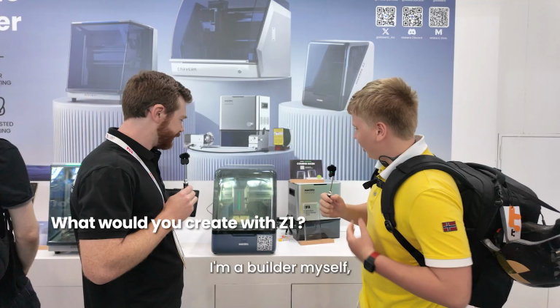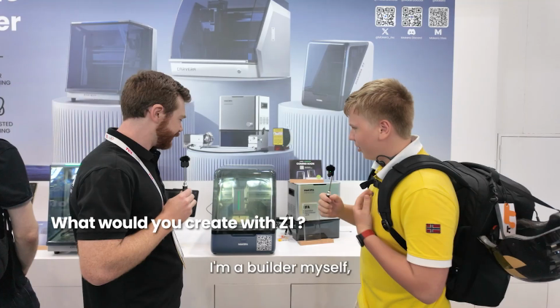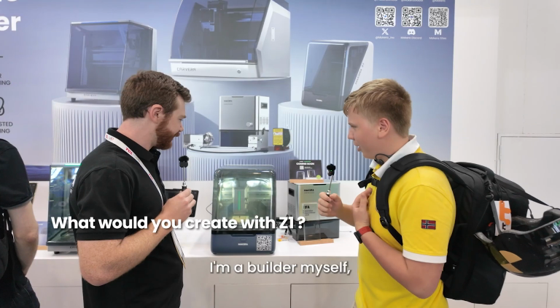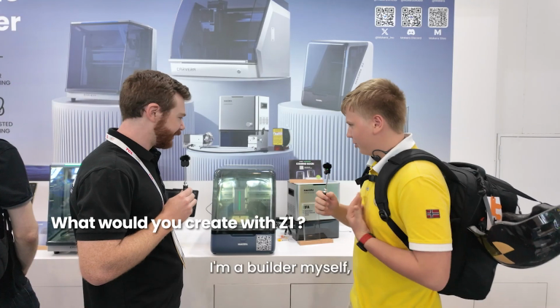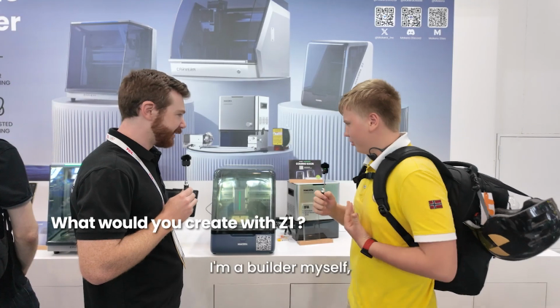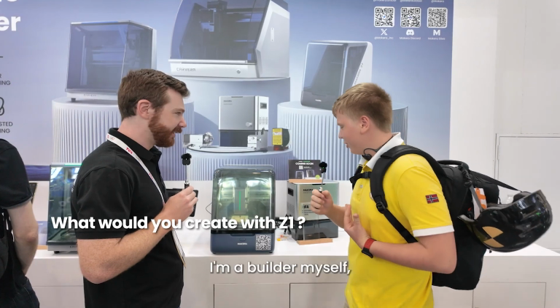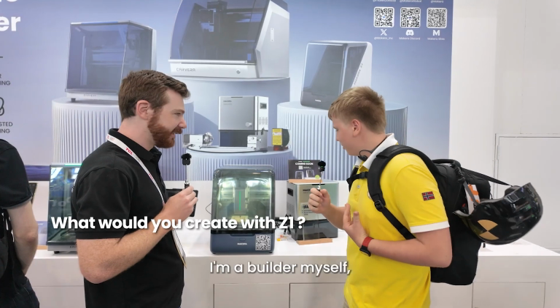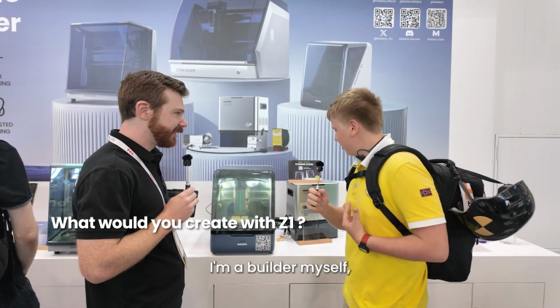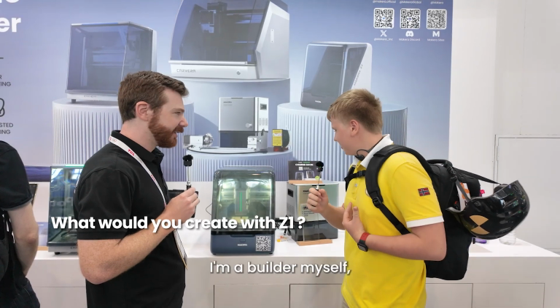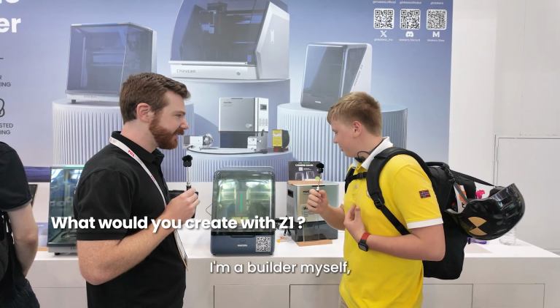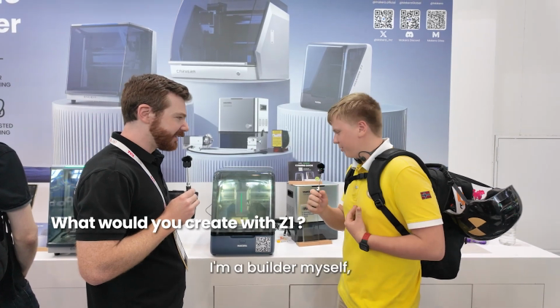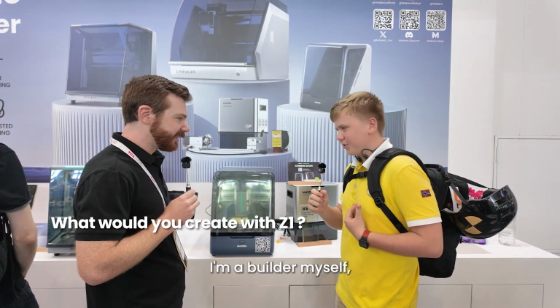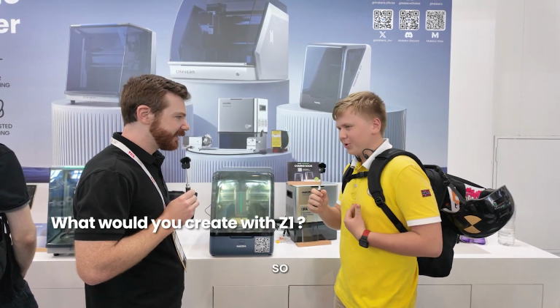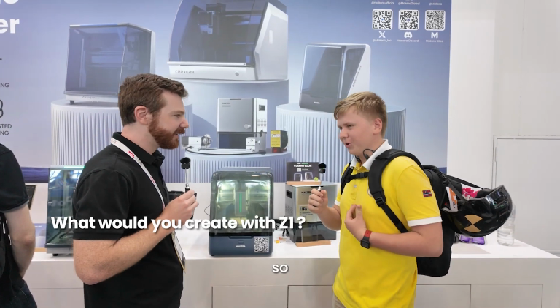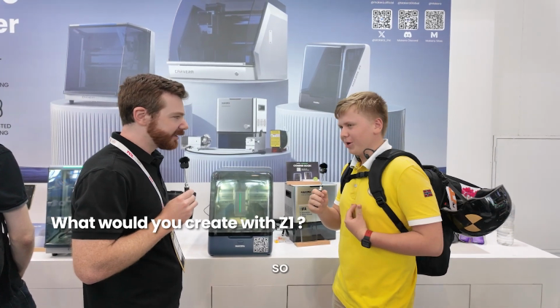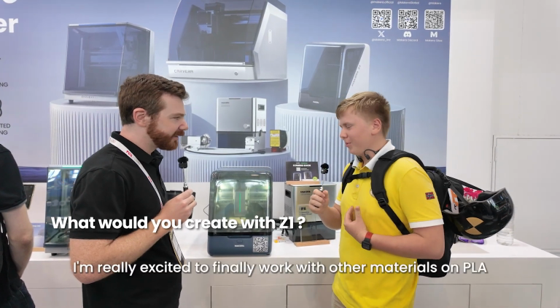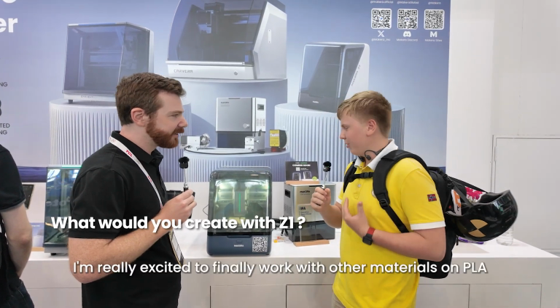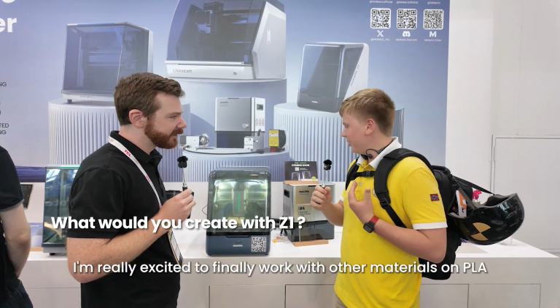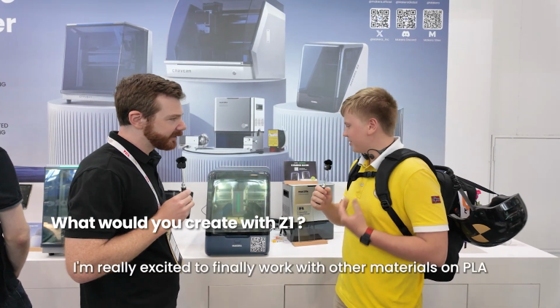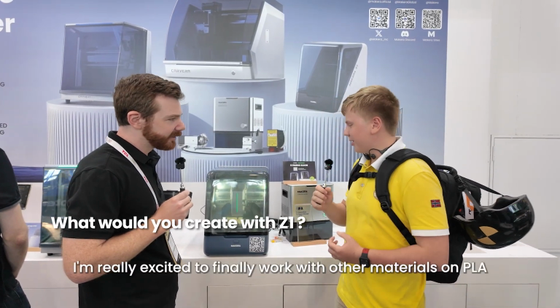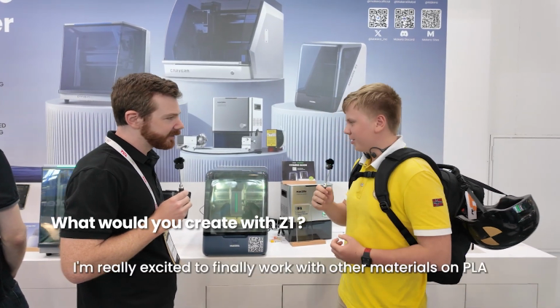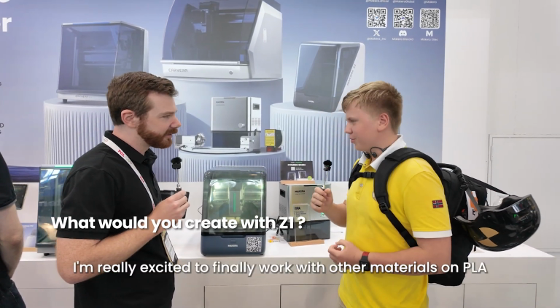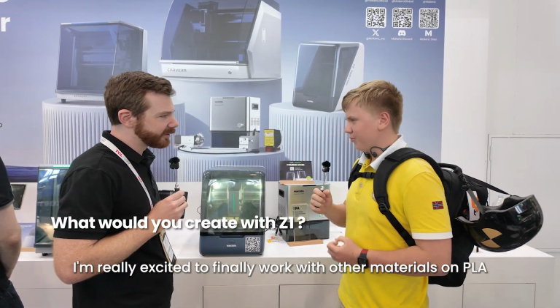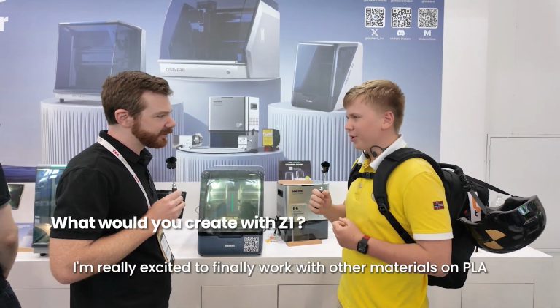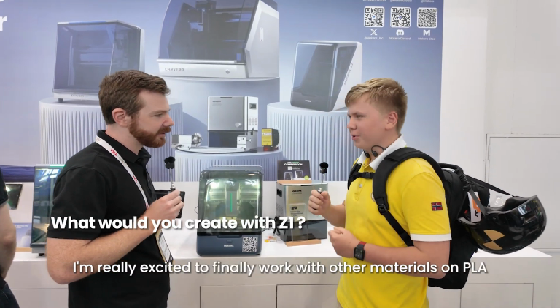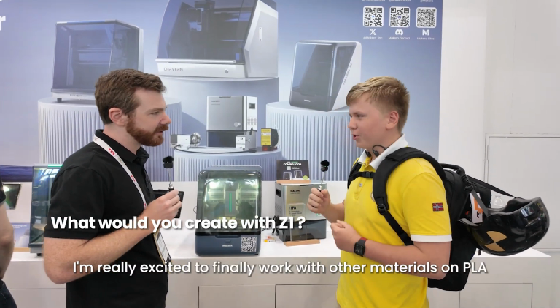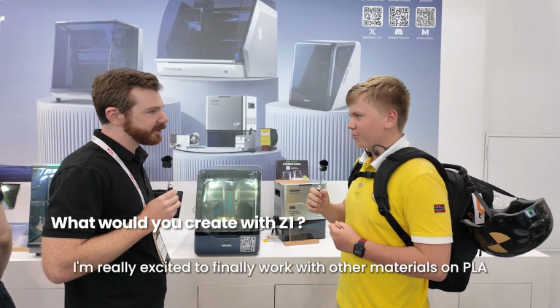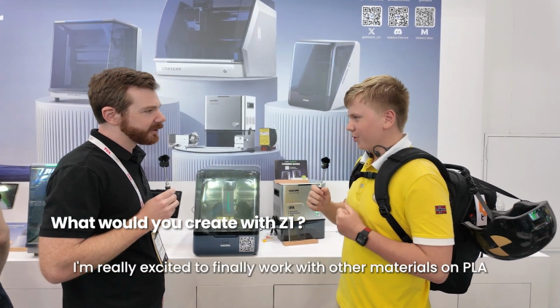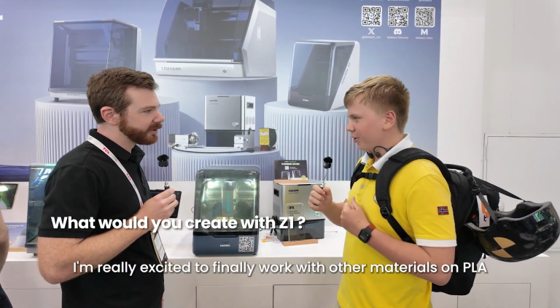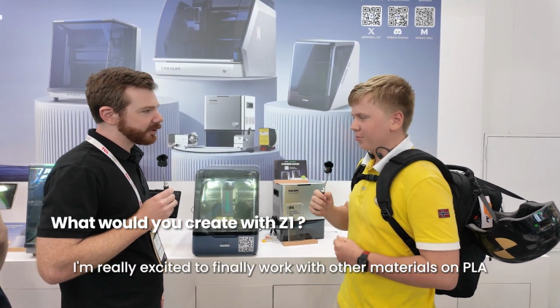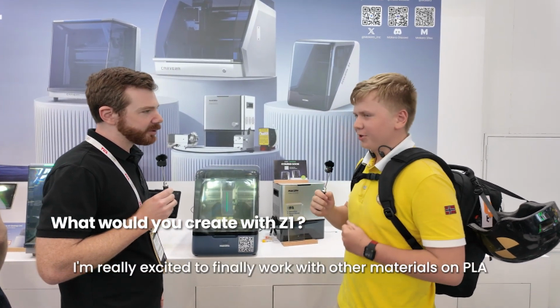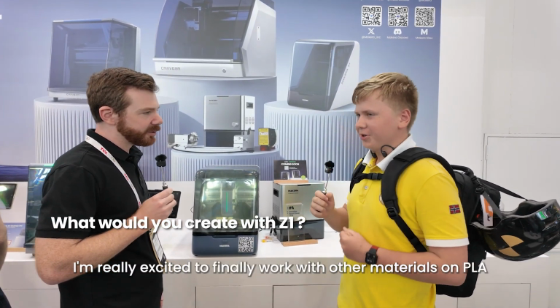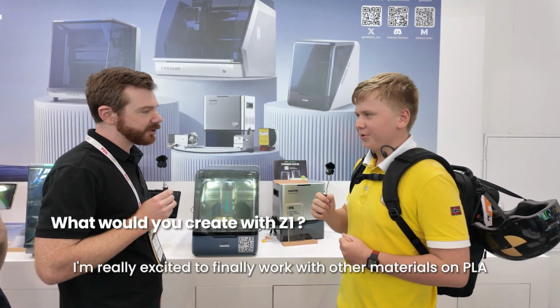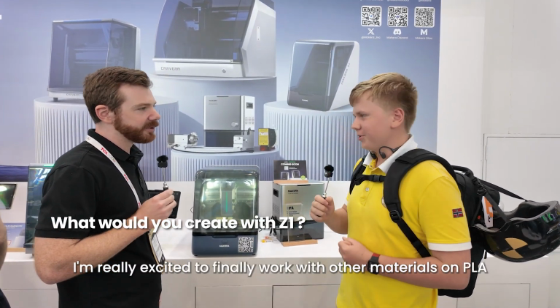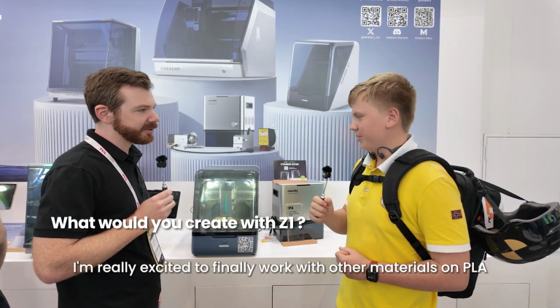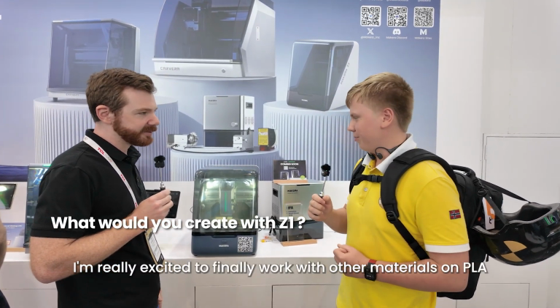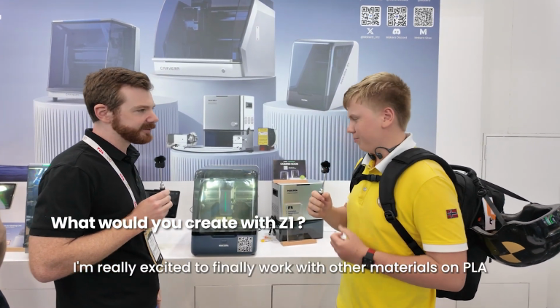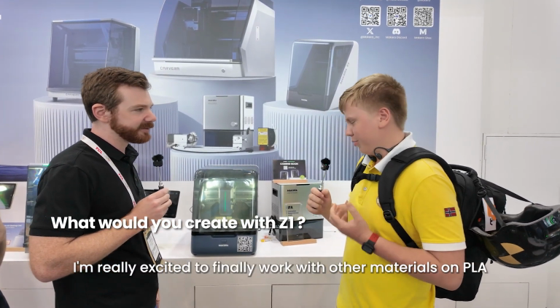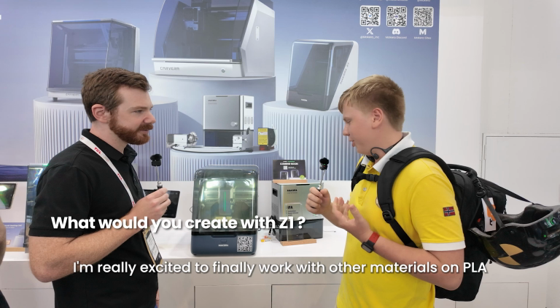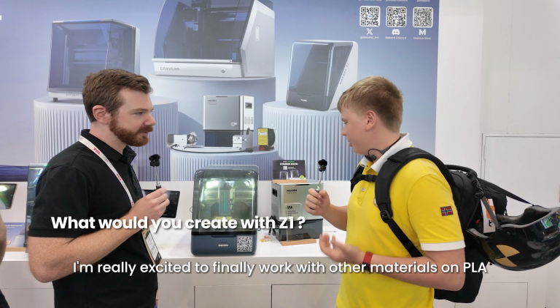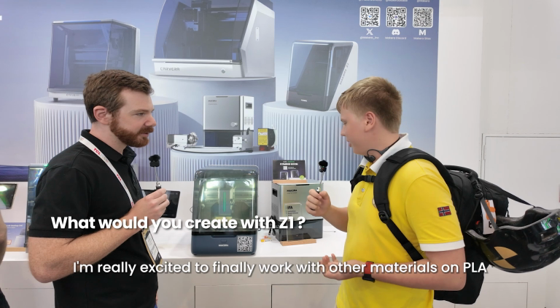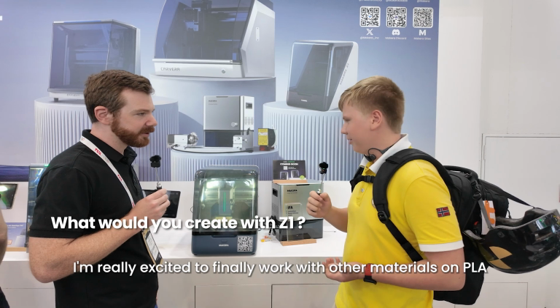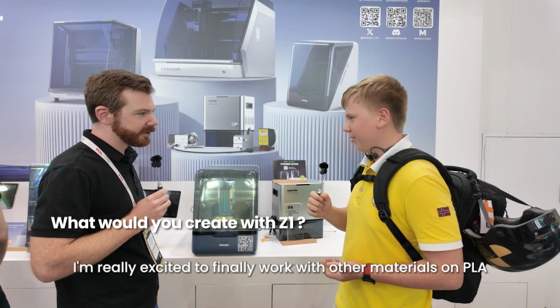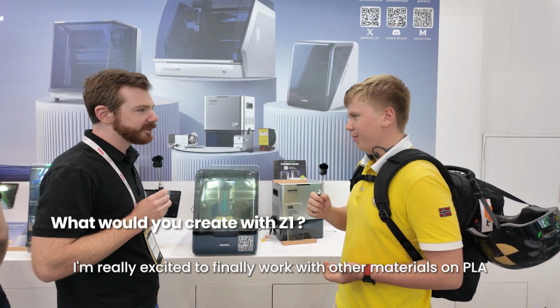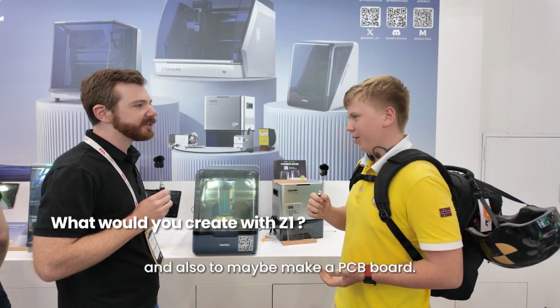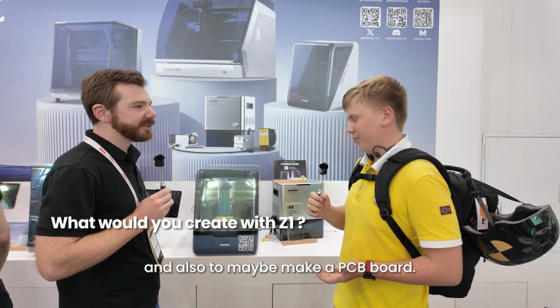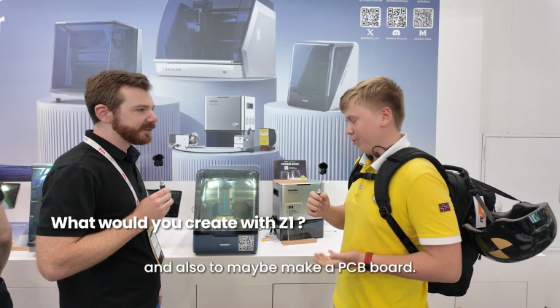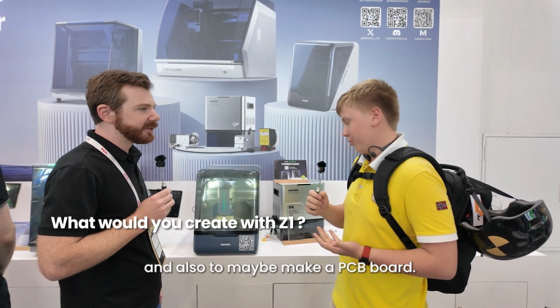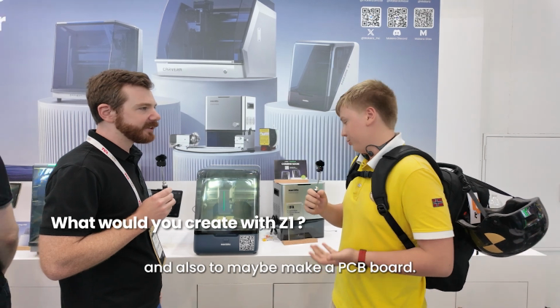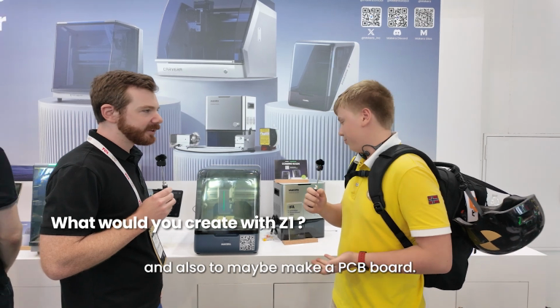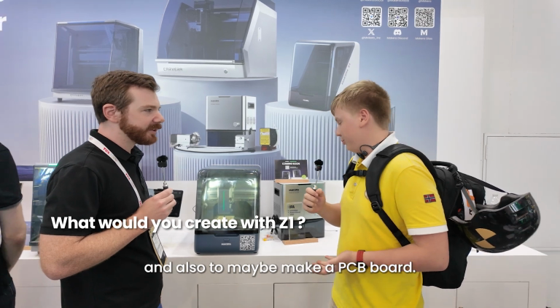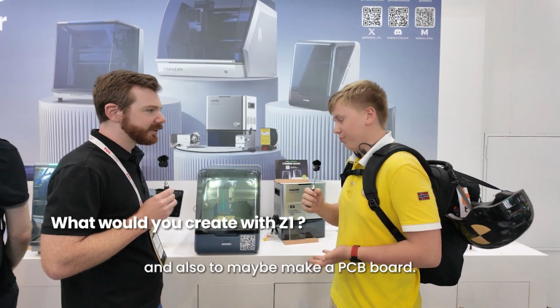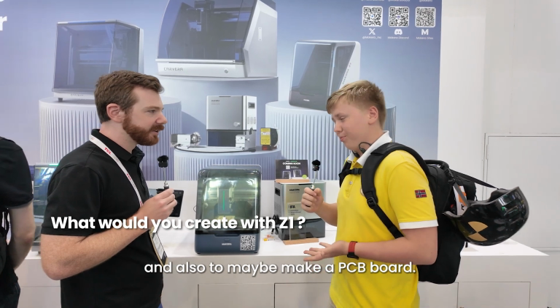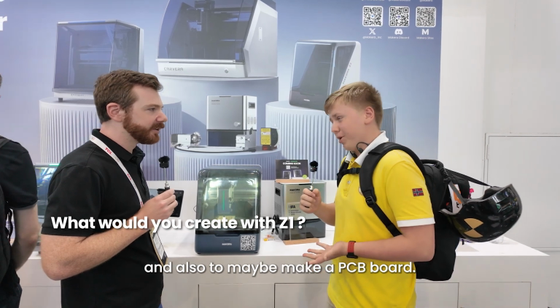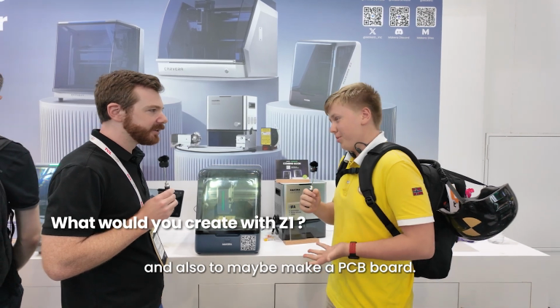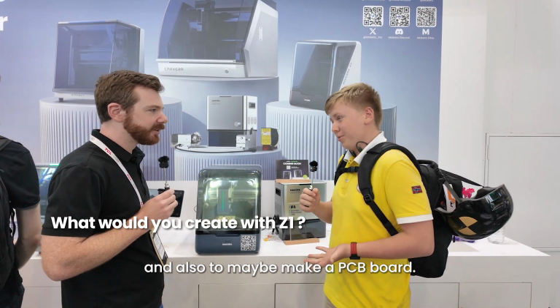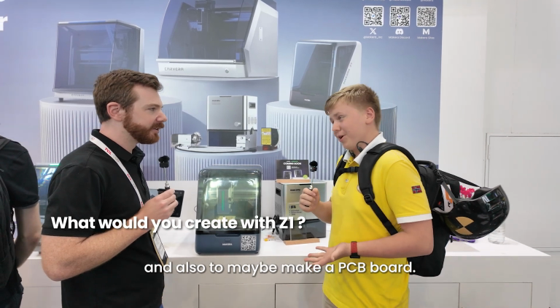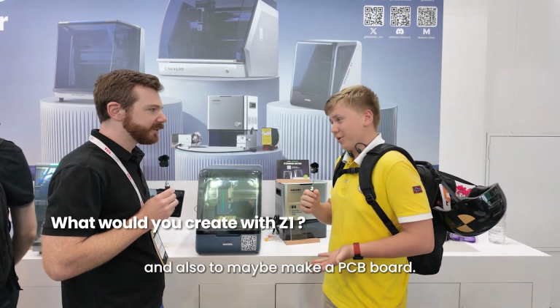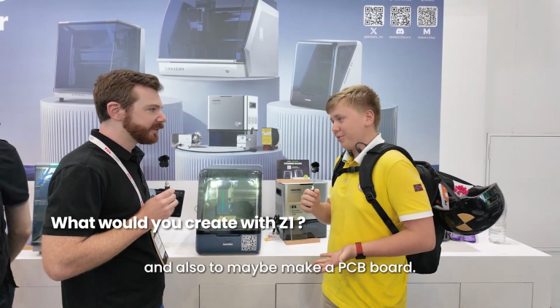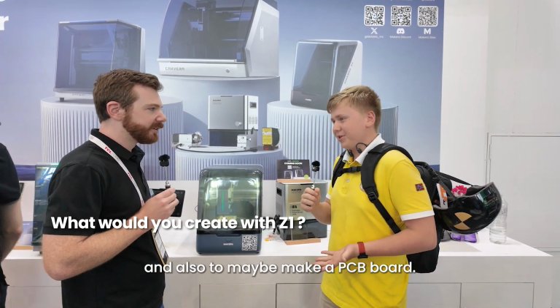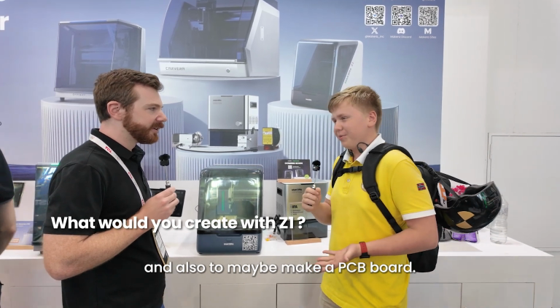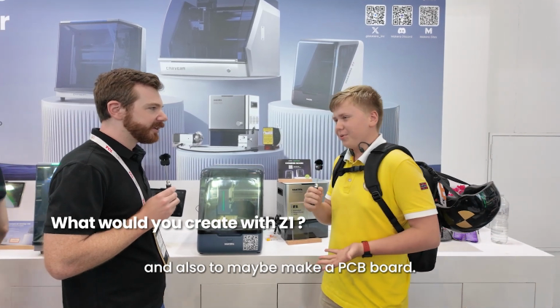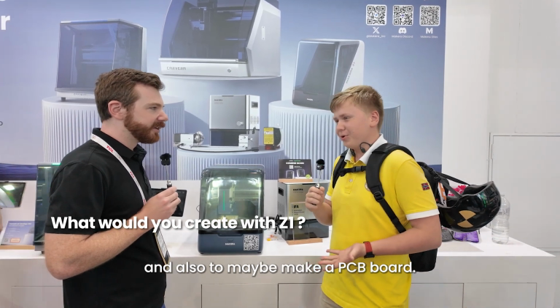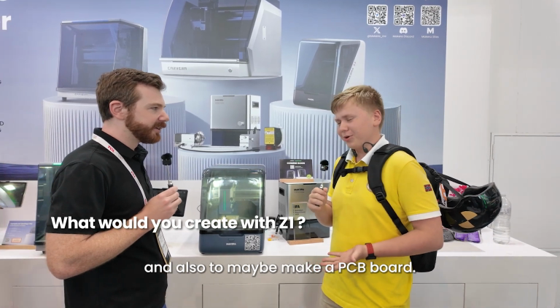I'm a builder myself, so I'm really excited to finally work with other materials beyond PLA, and also to maybe make a PCB board.